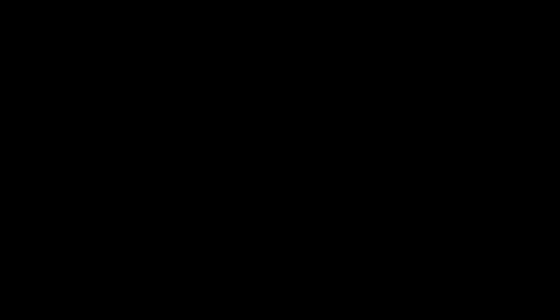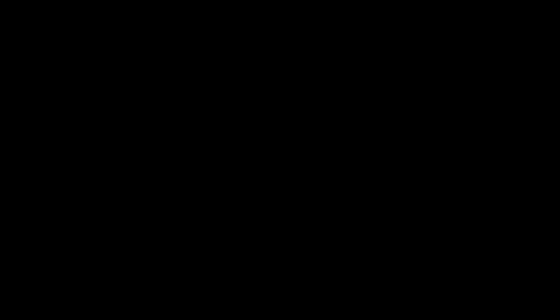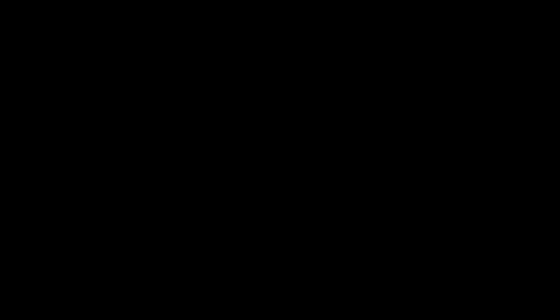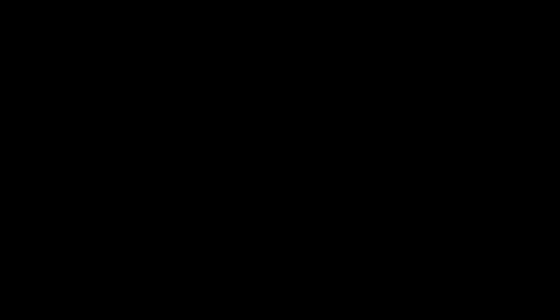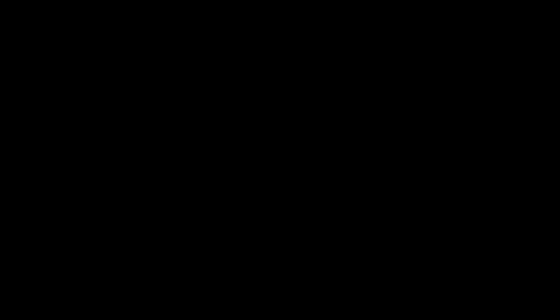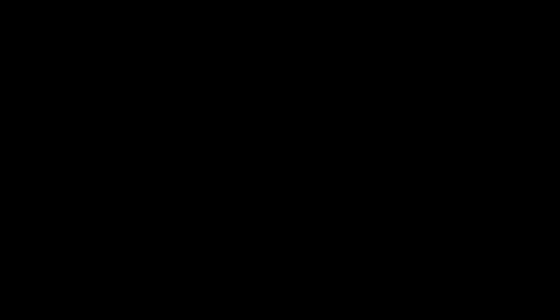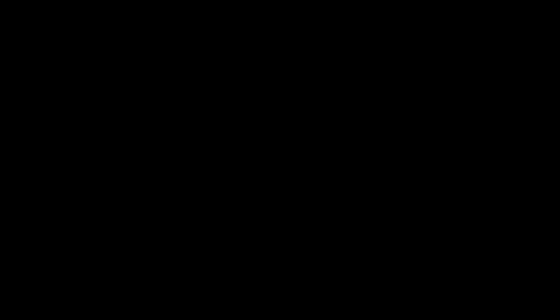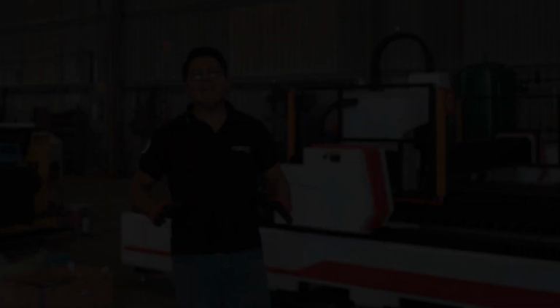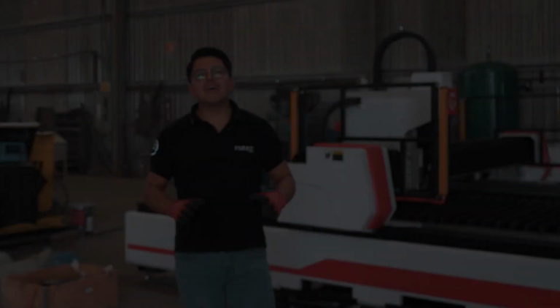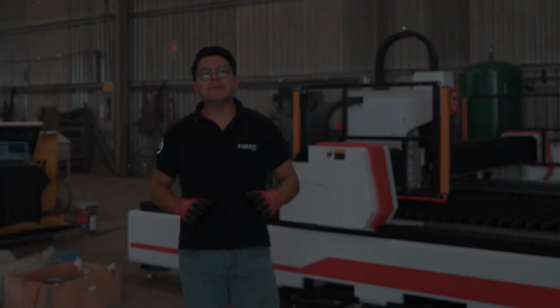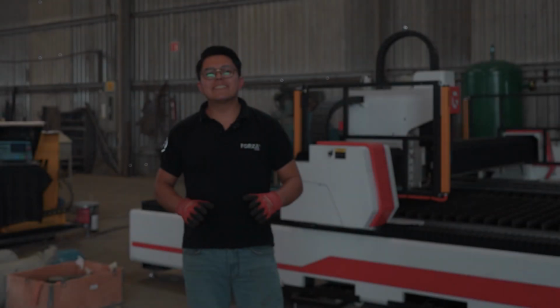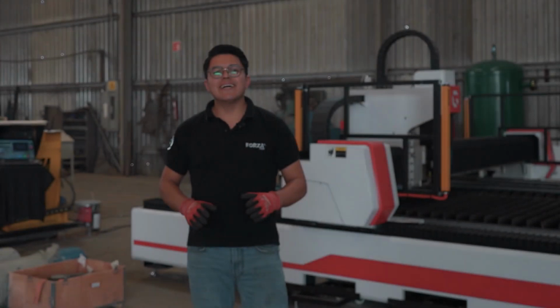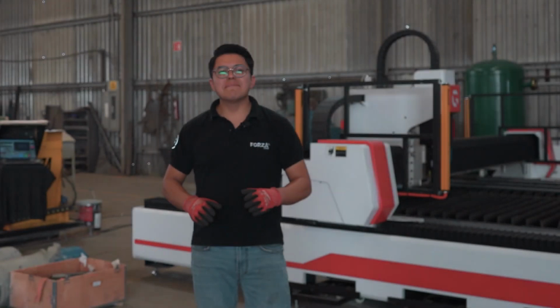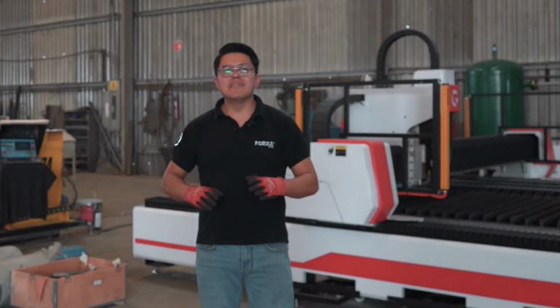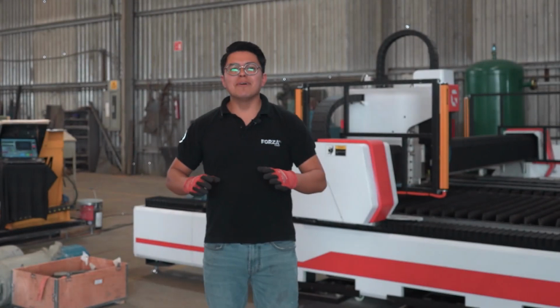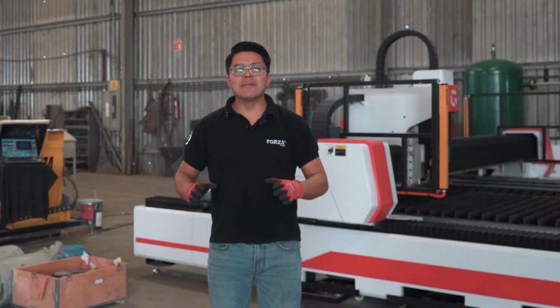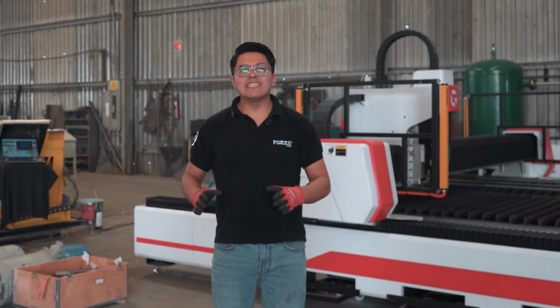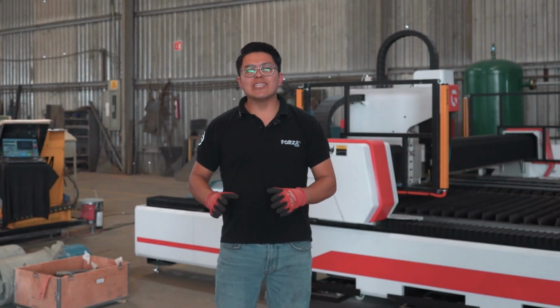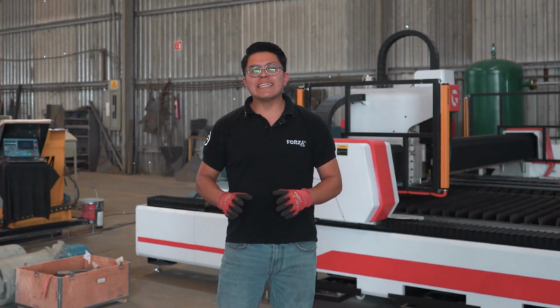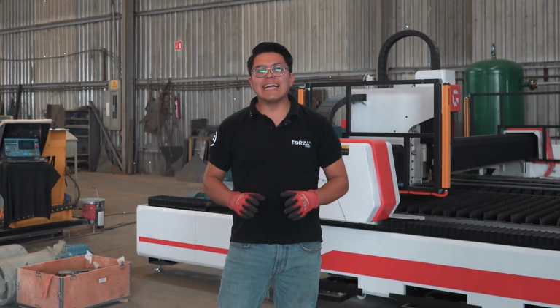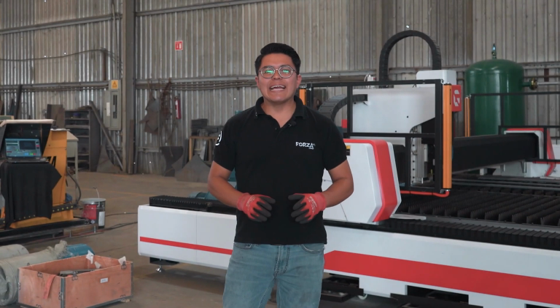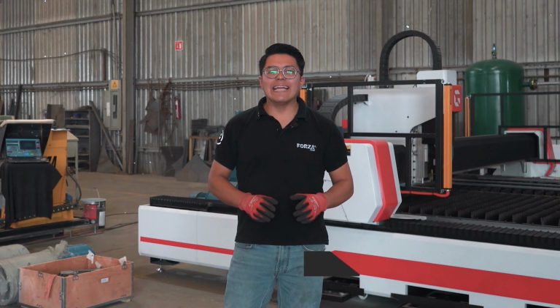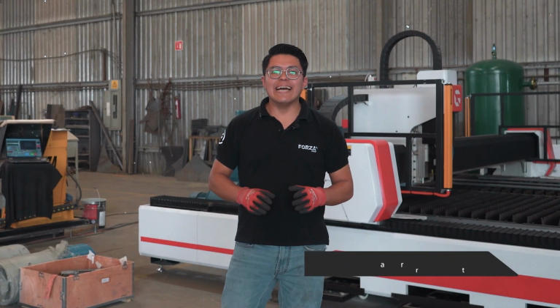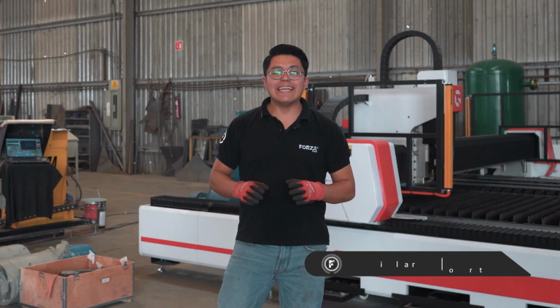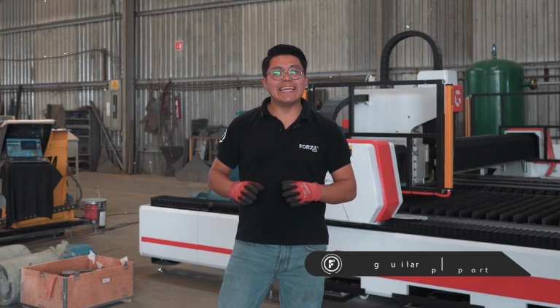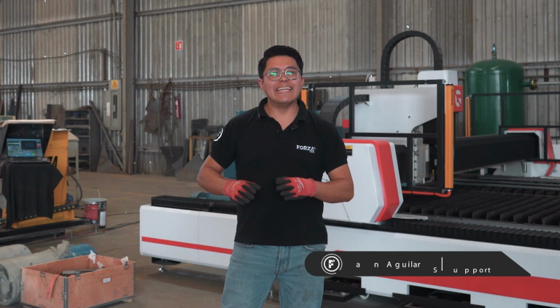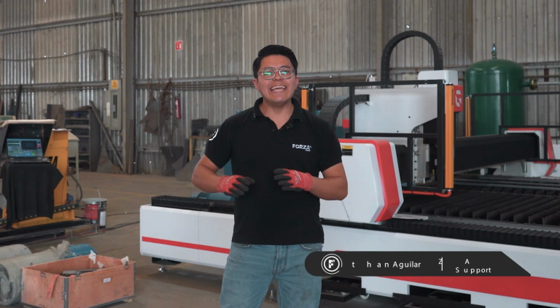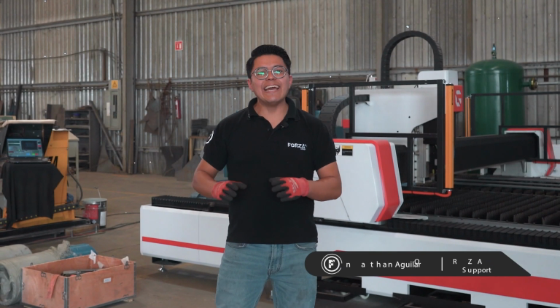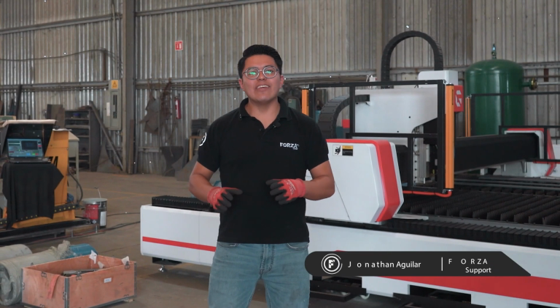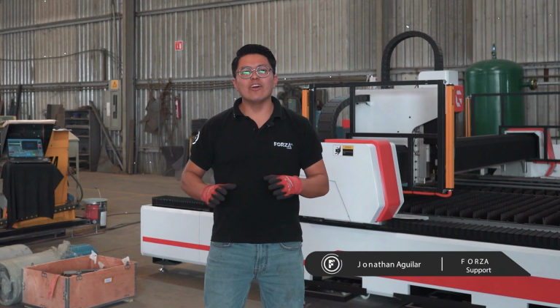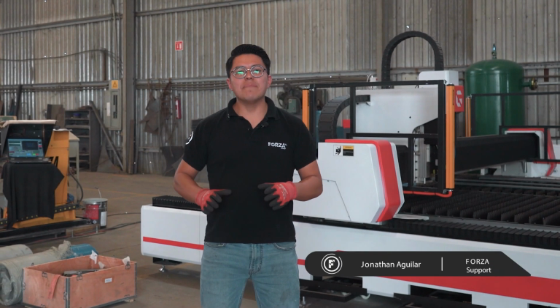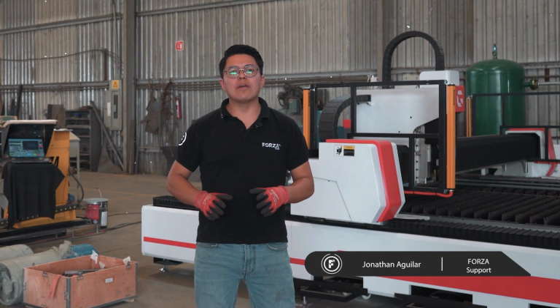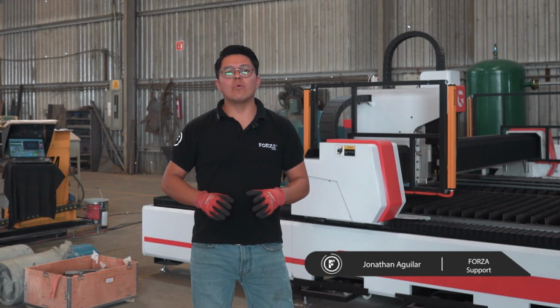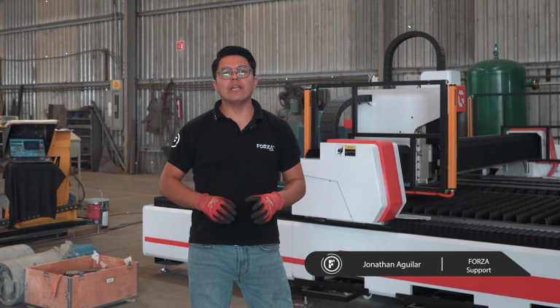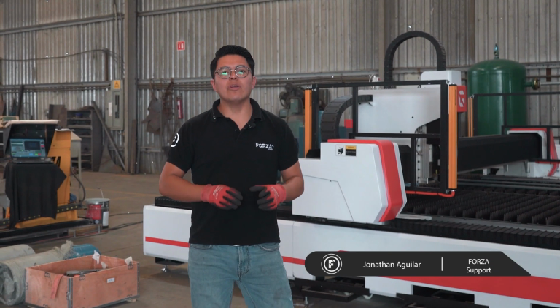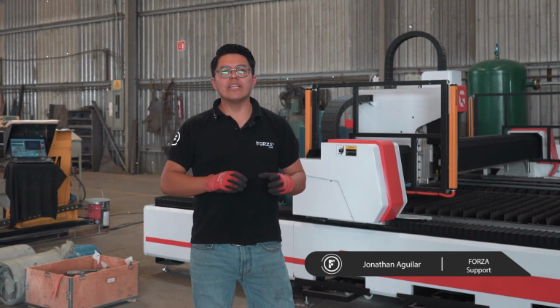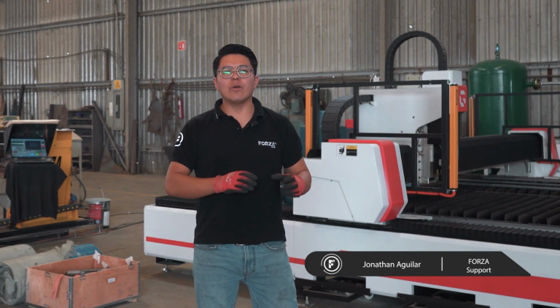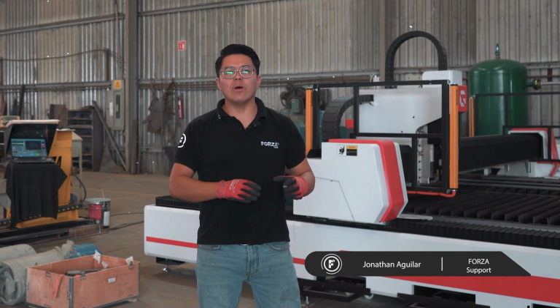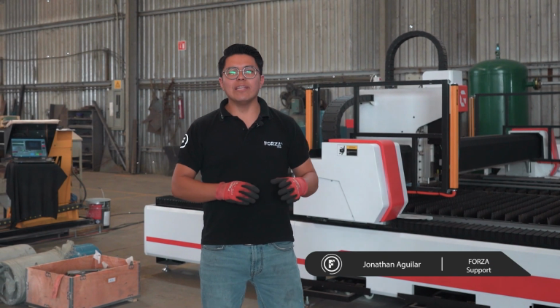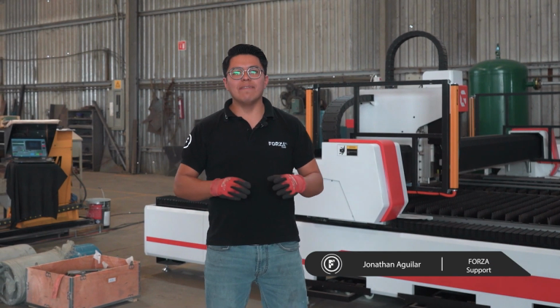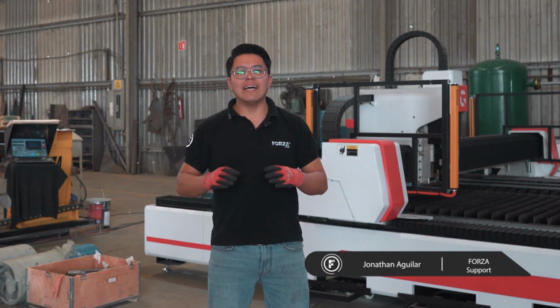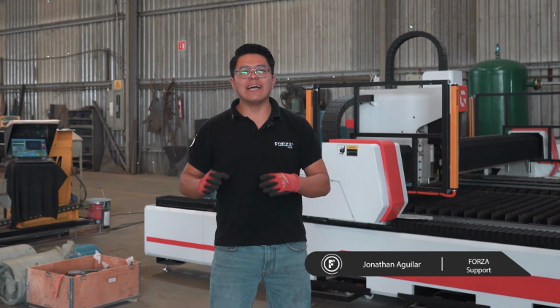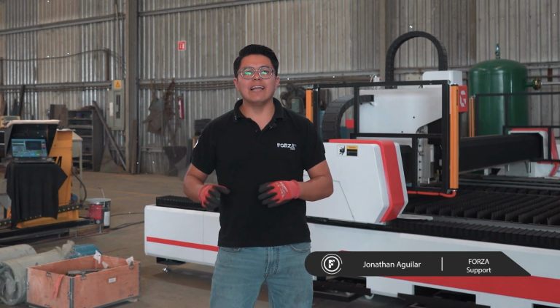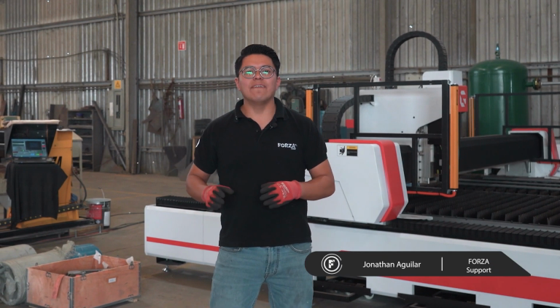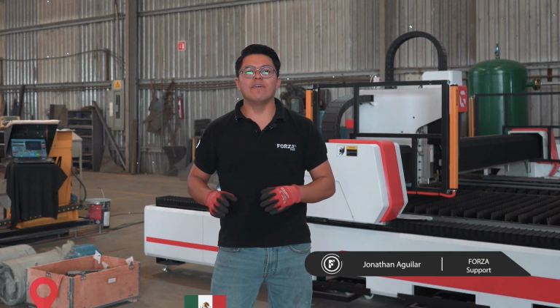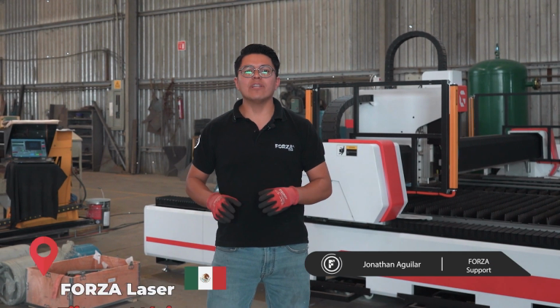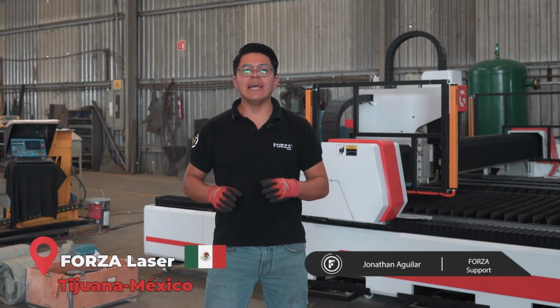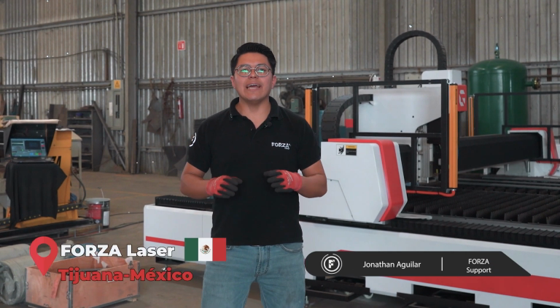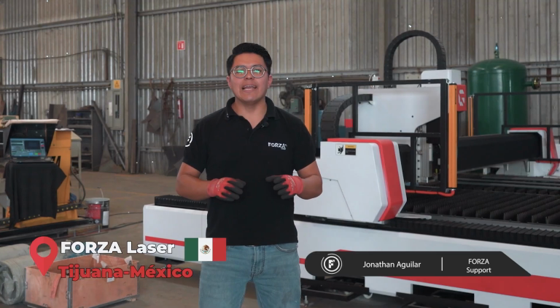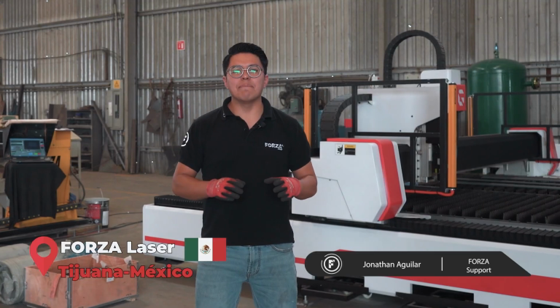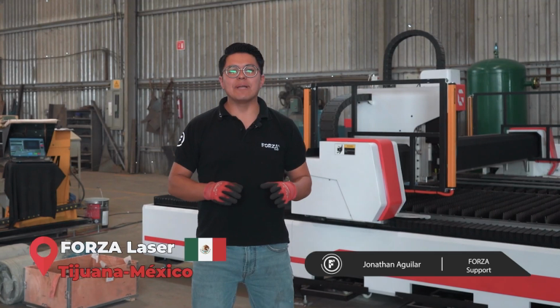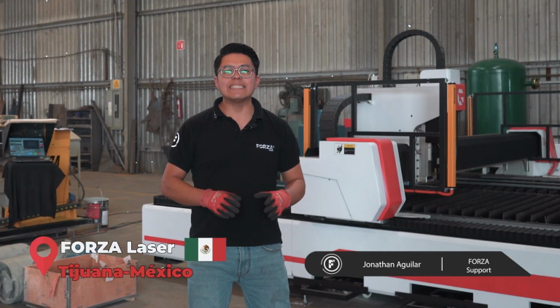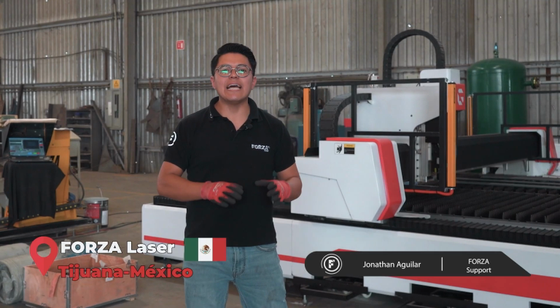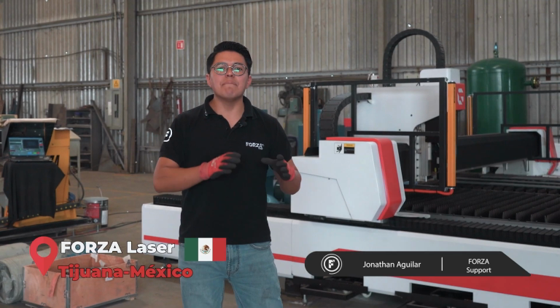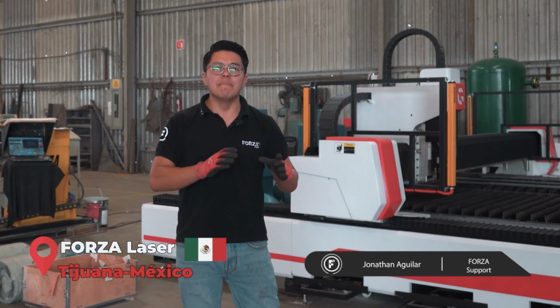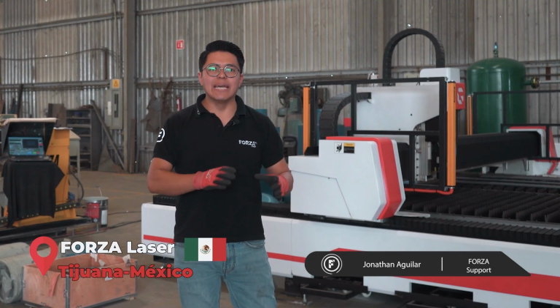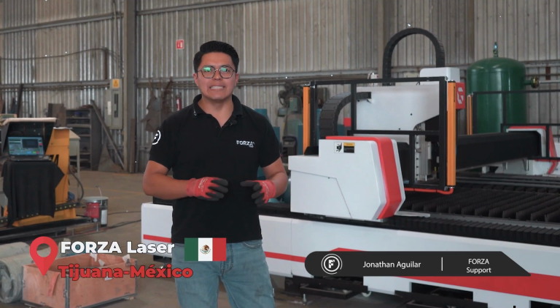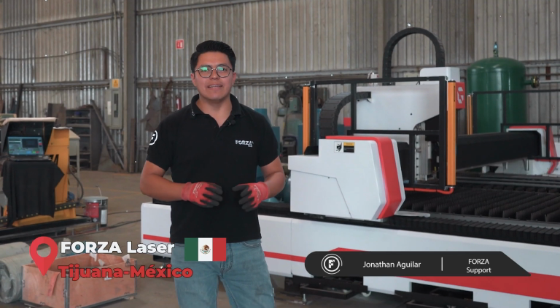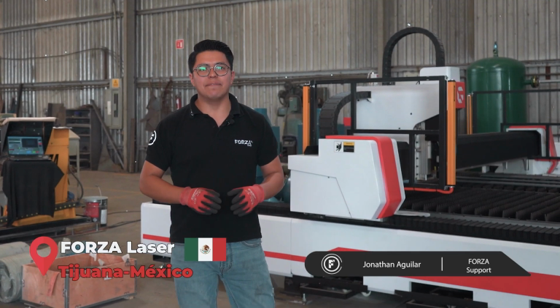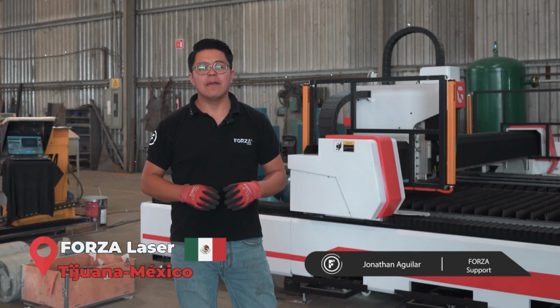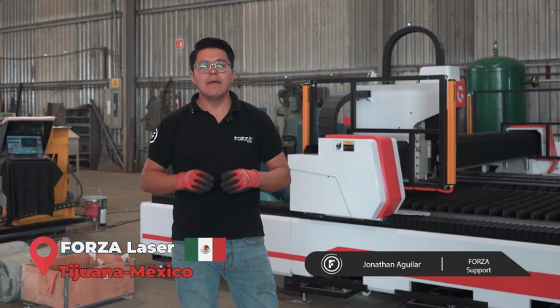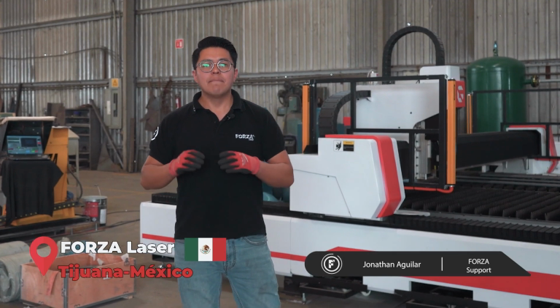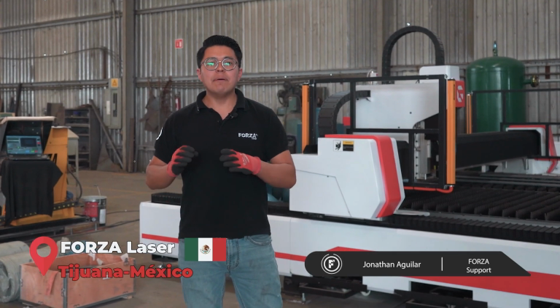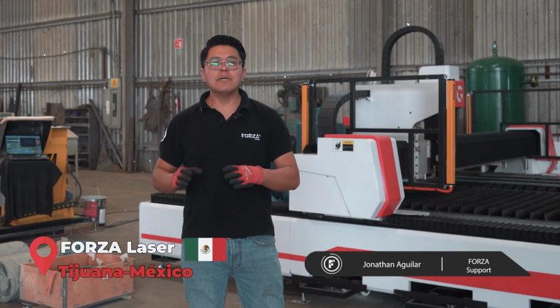Hello, how are you? My name is Jonathan Aguilar, and today I am in Tijuana, Baja, California, at the company Mebley.